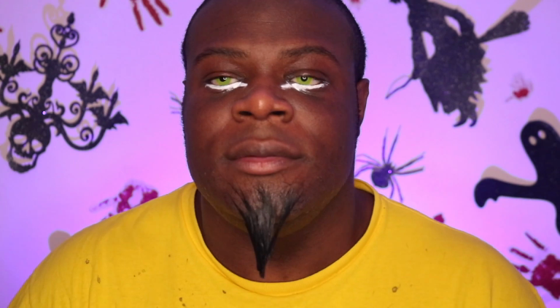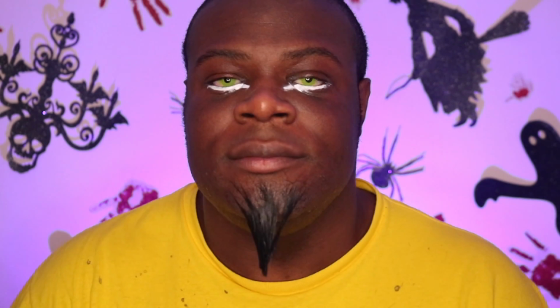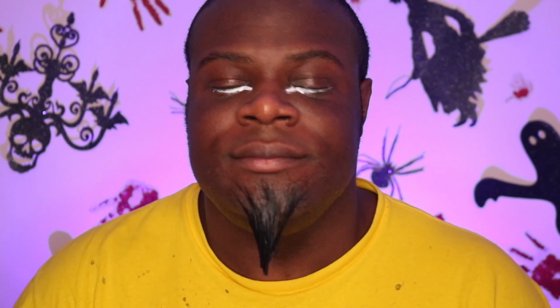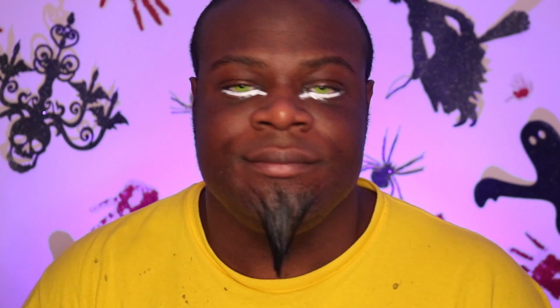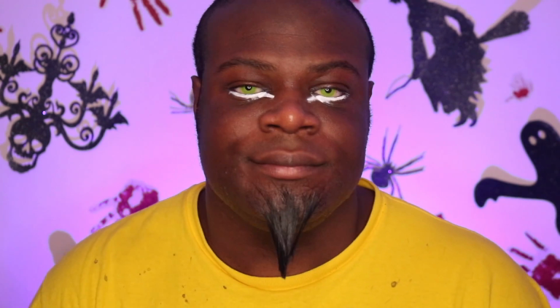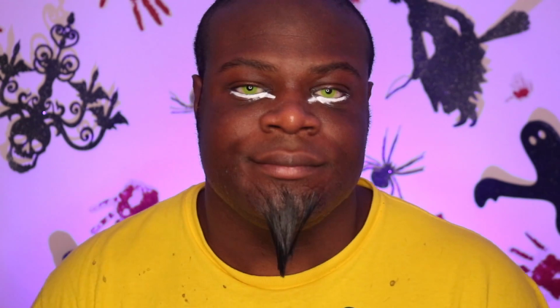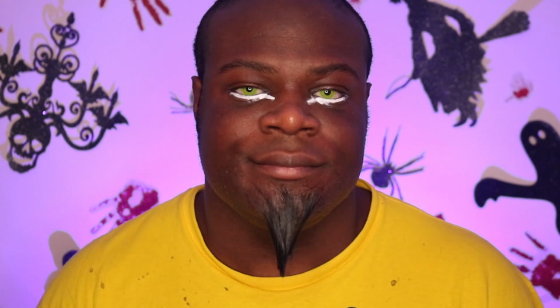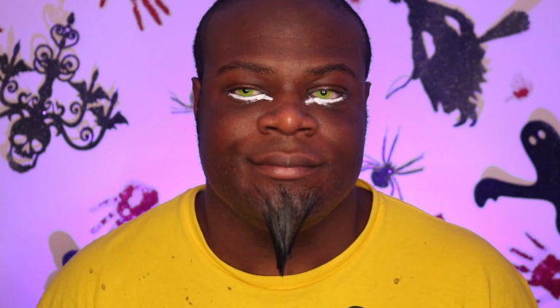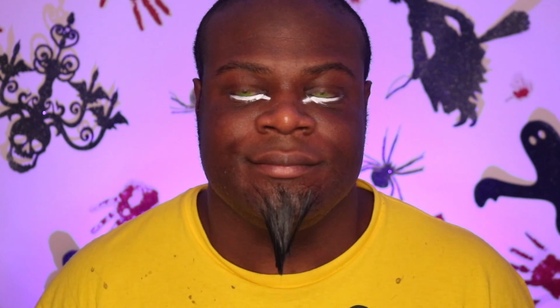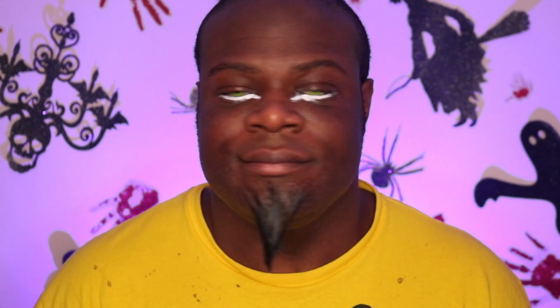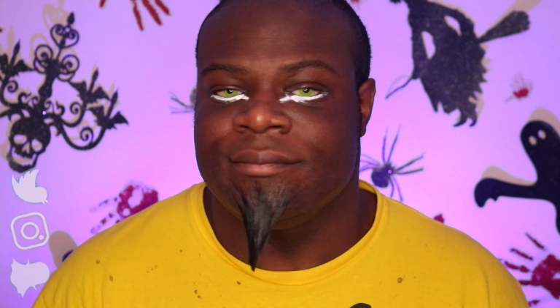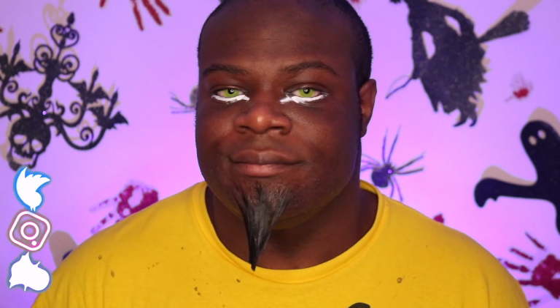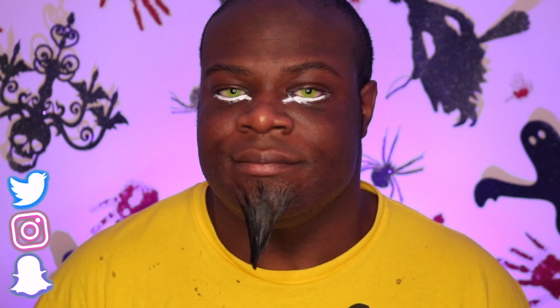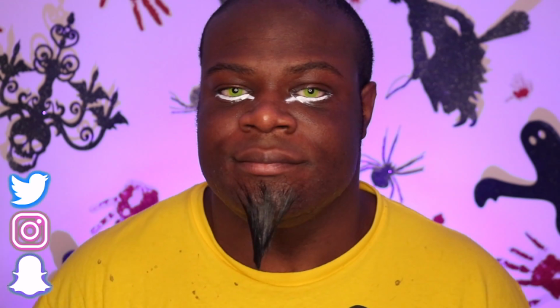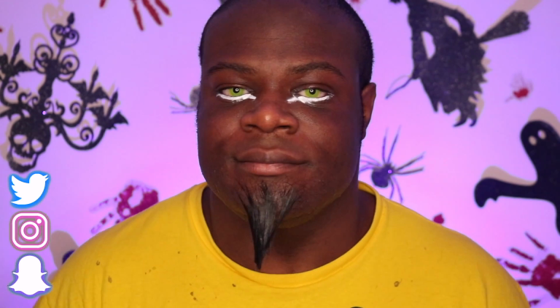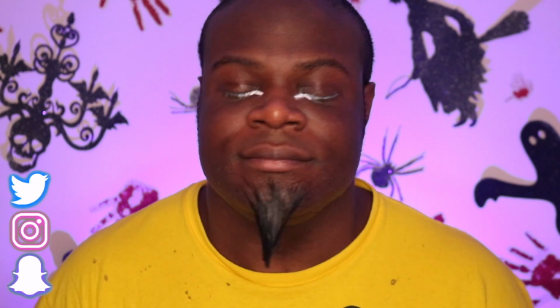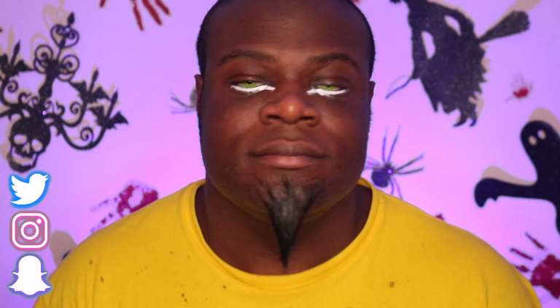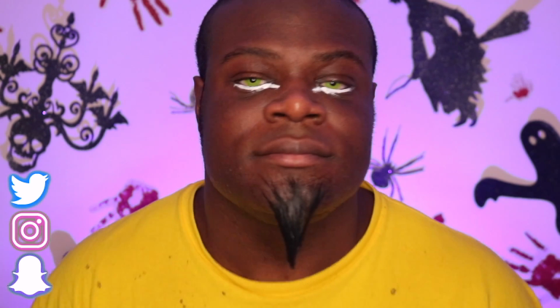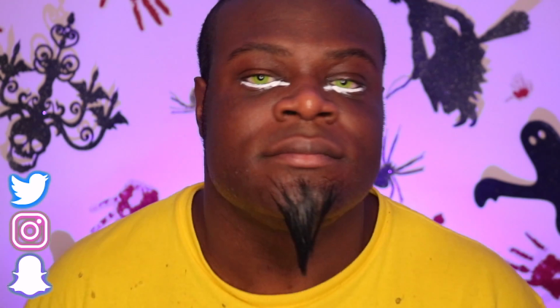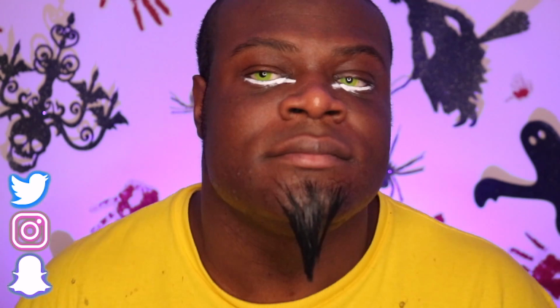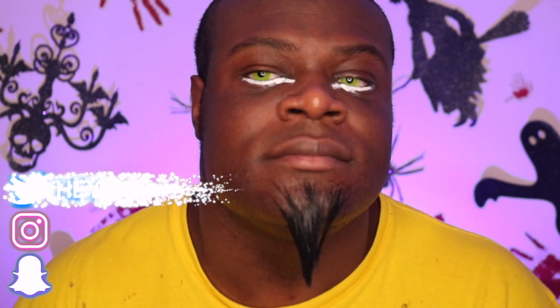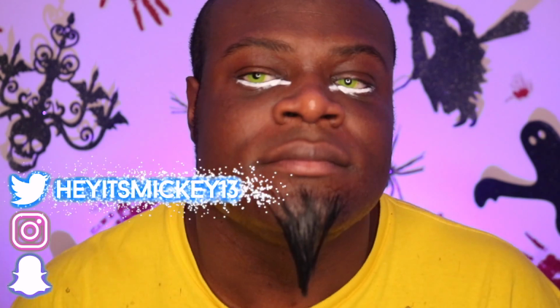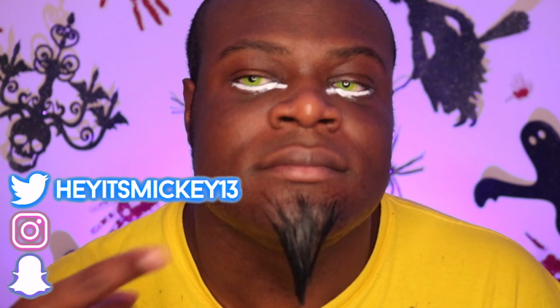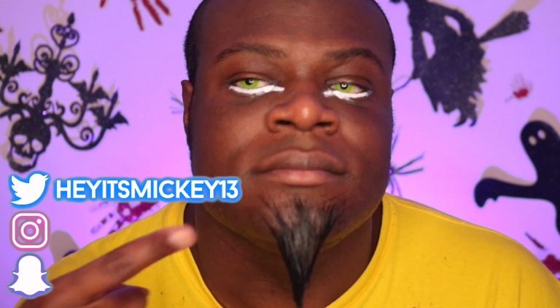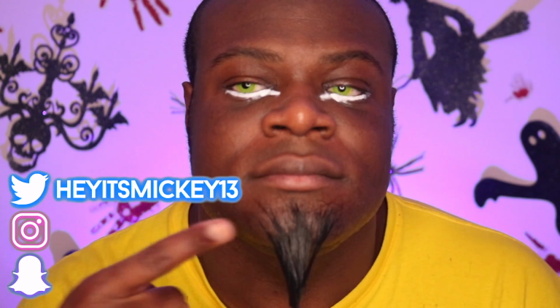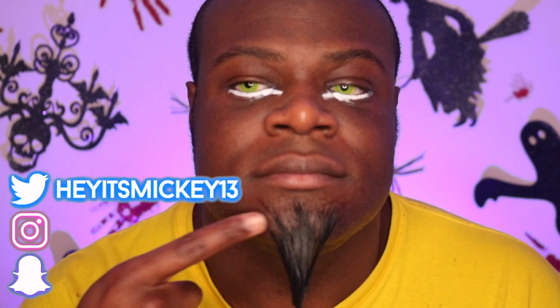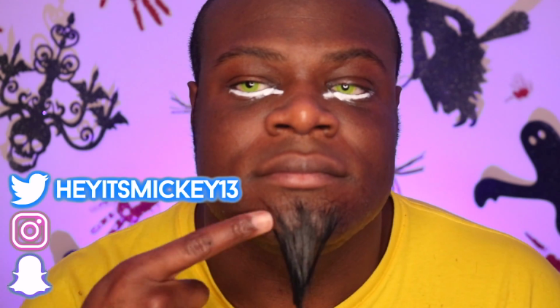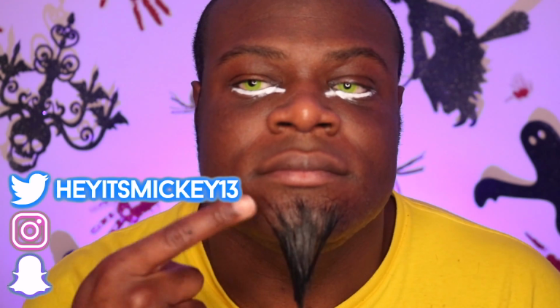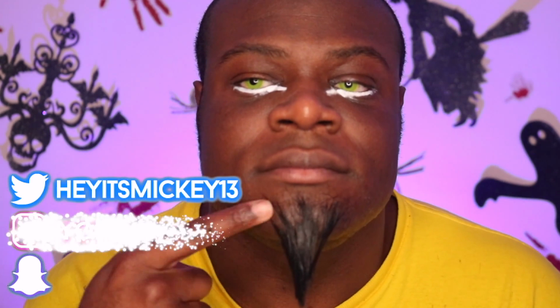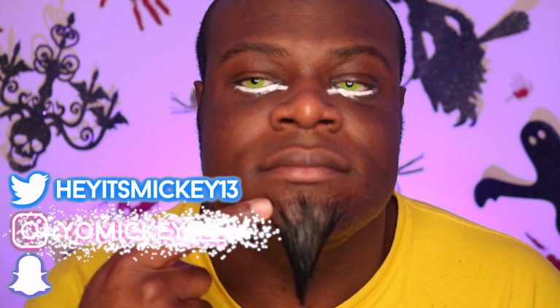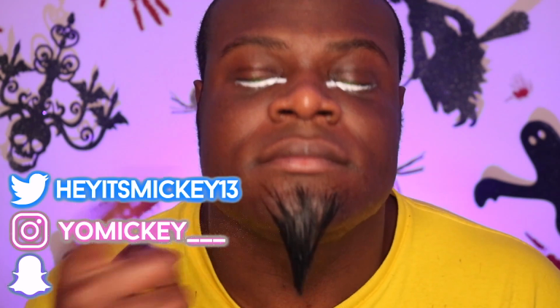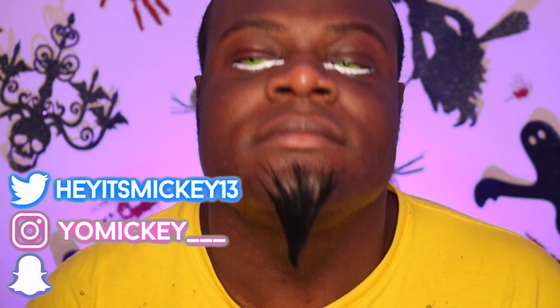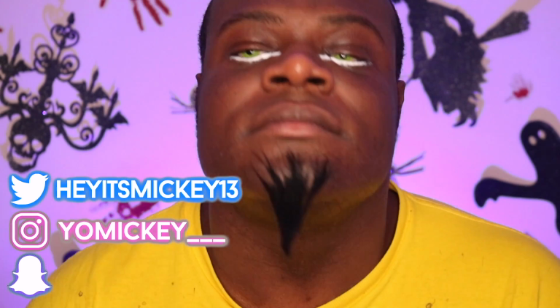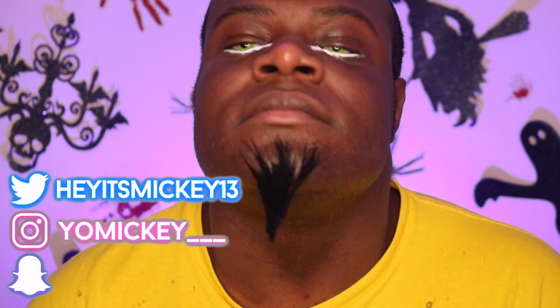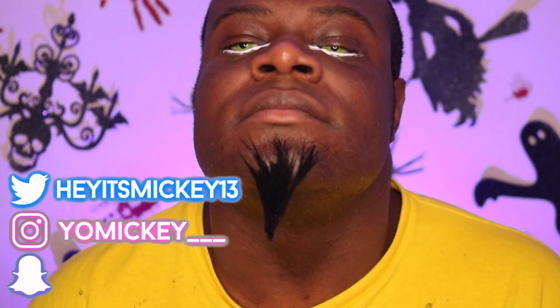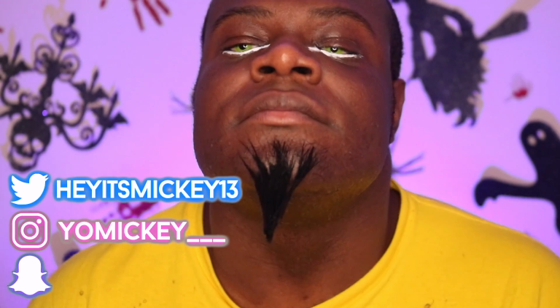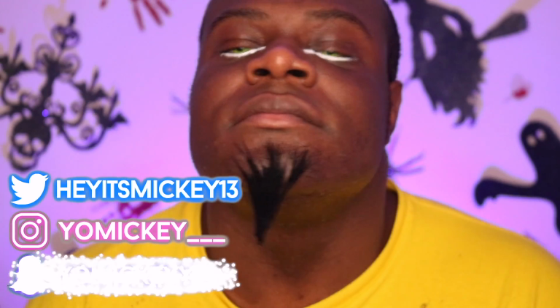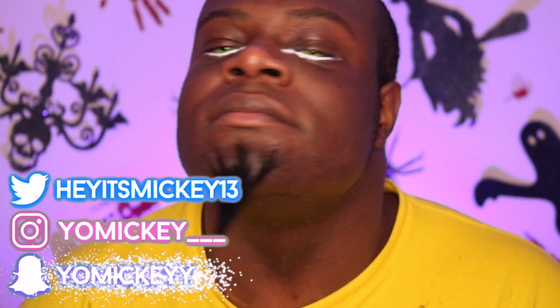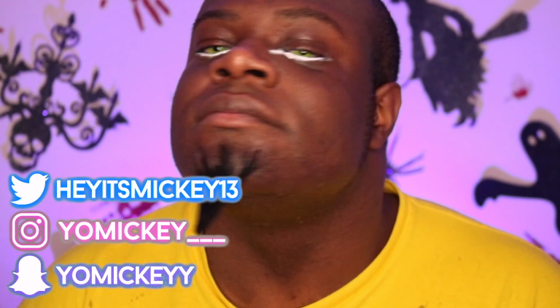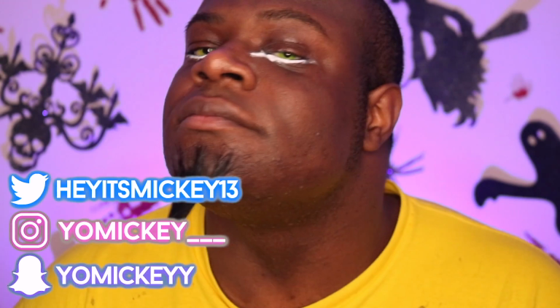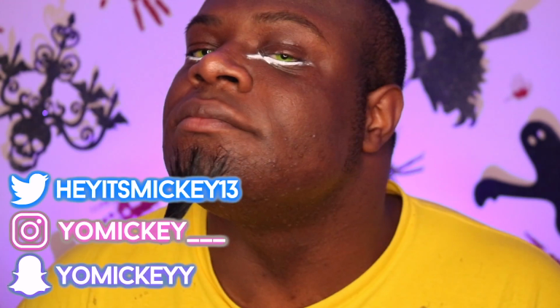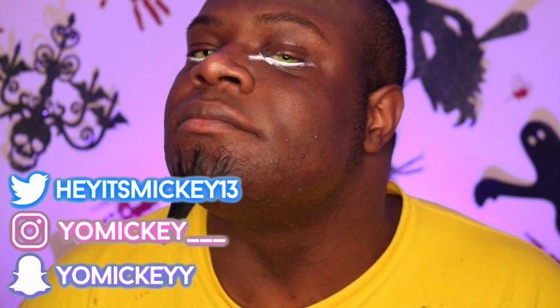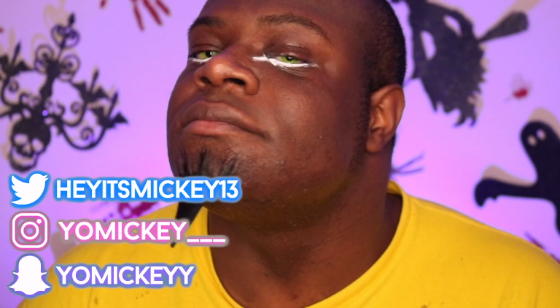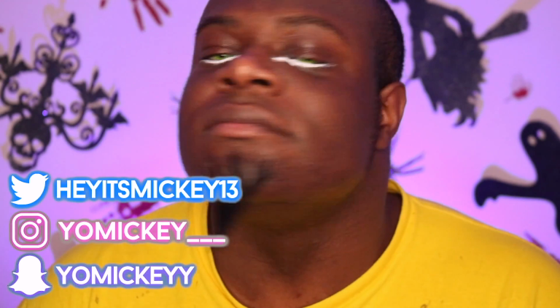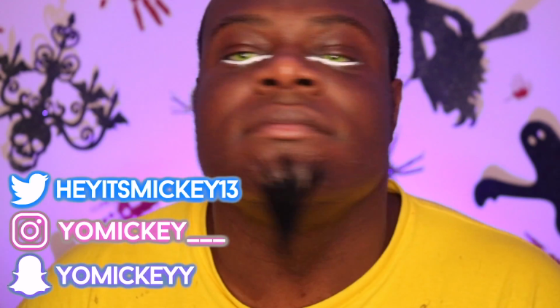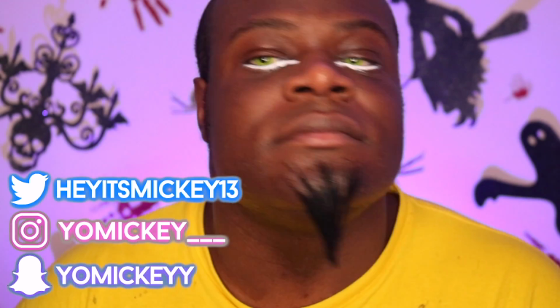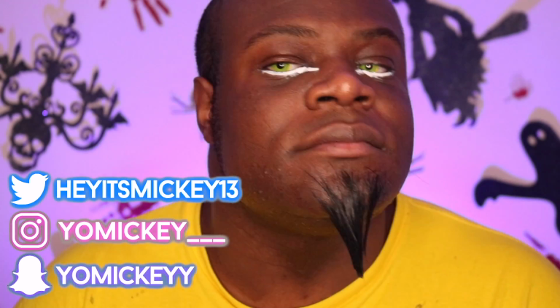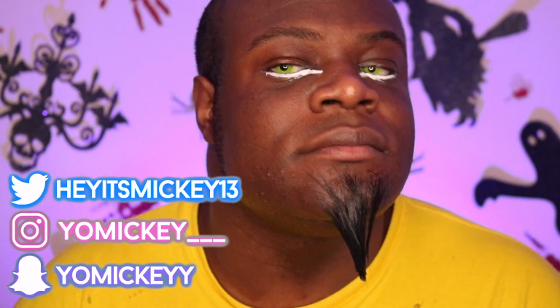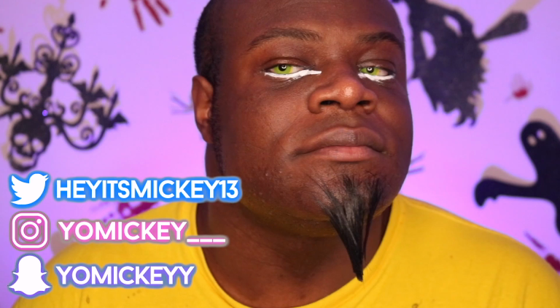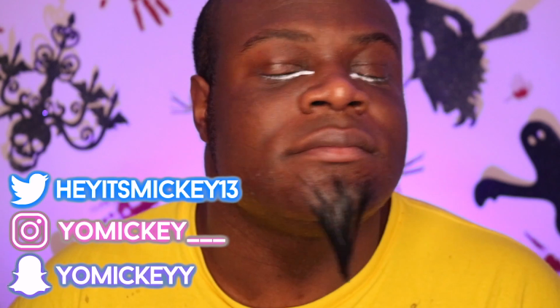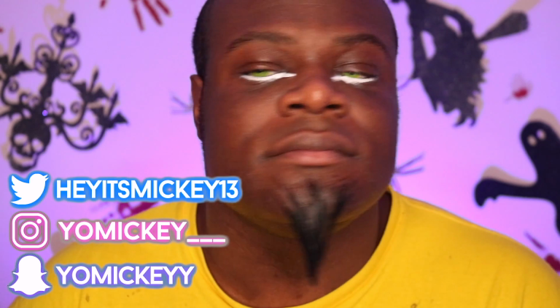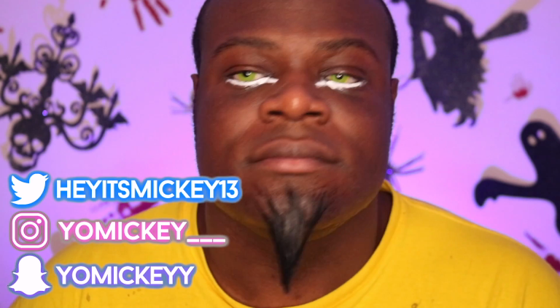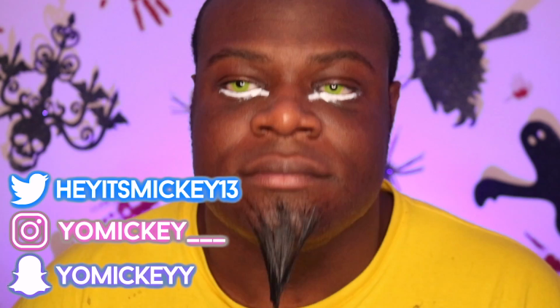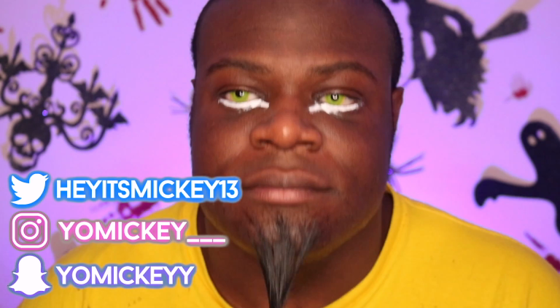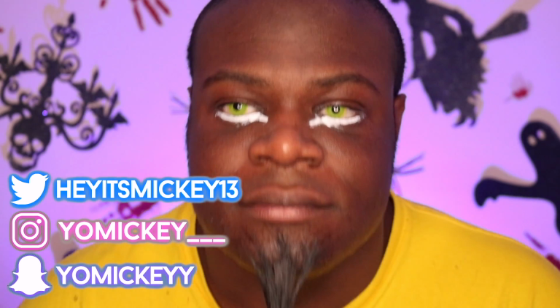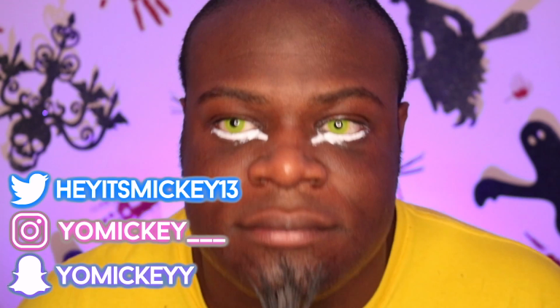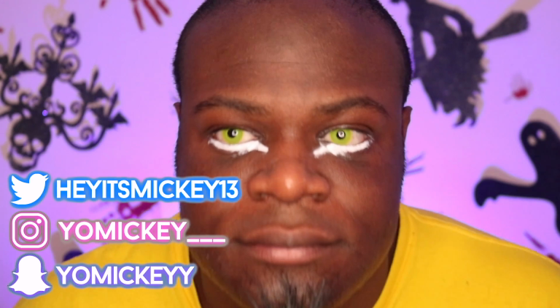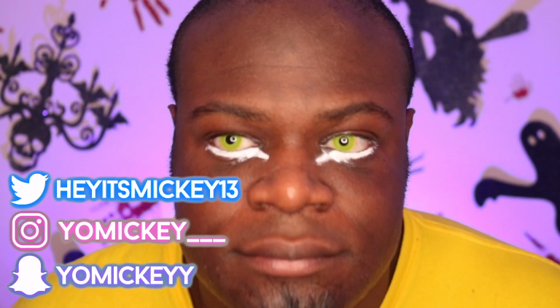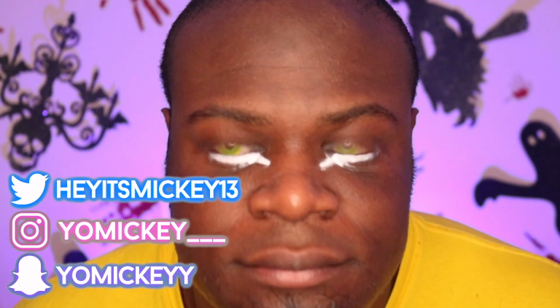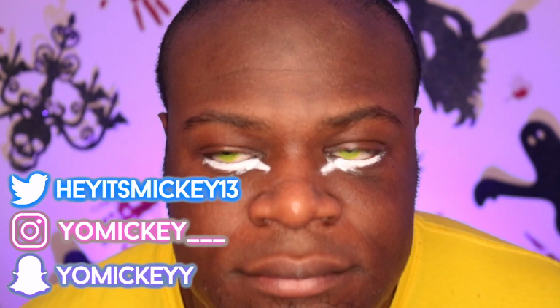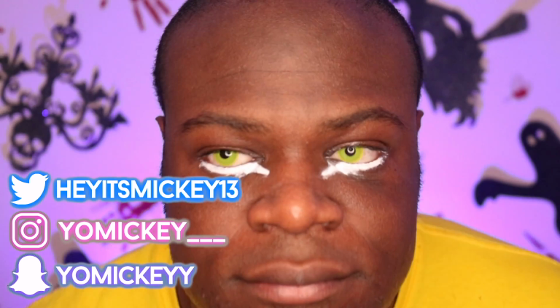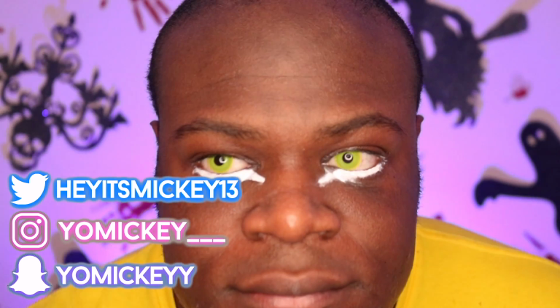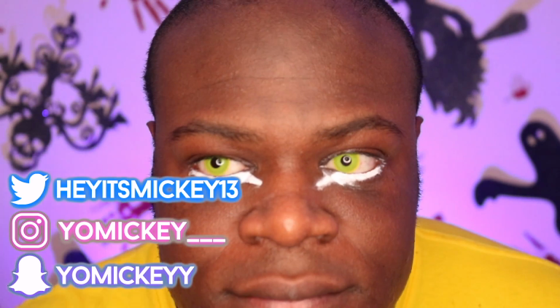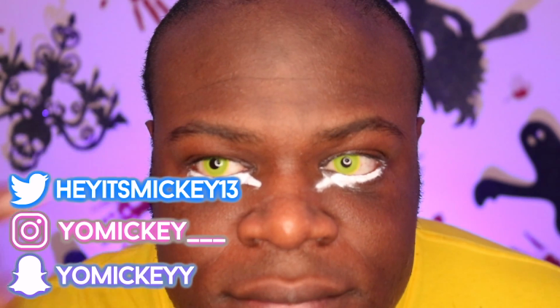Now if you don't know who HIM is, he is a character from the Powerpuff Girls. He is a villain — he is literally the devil in a pair of thigh-high boots.